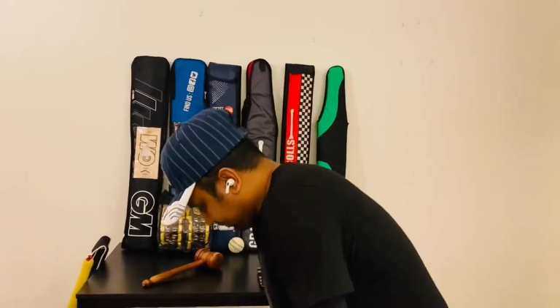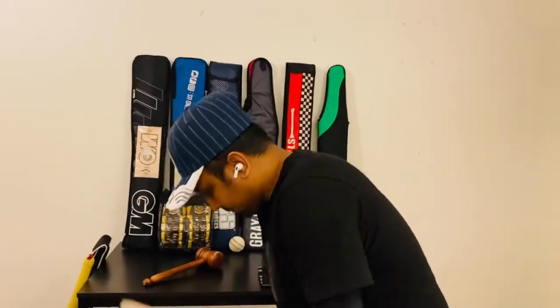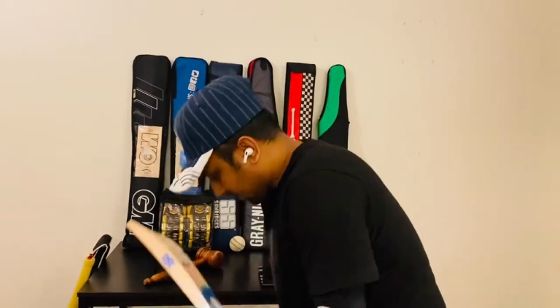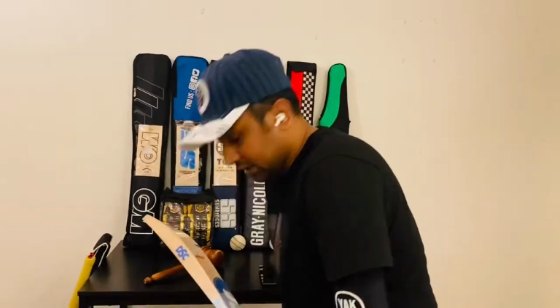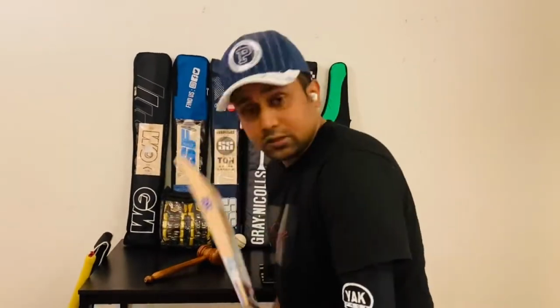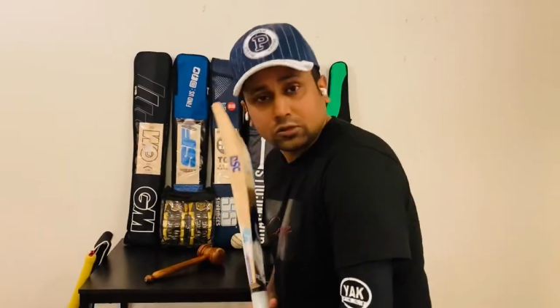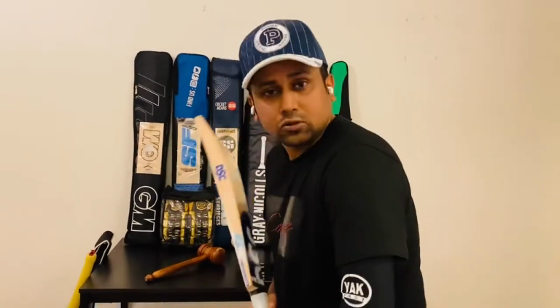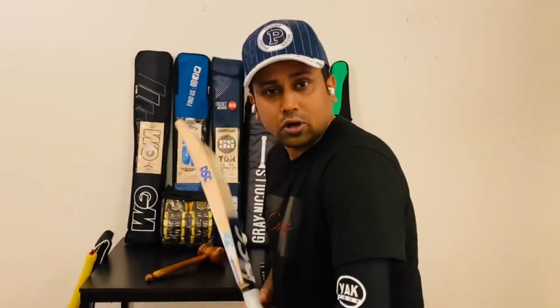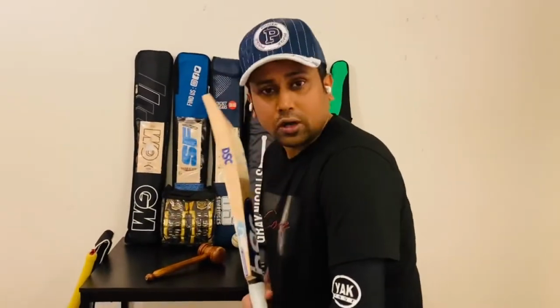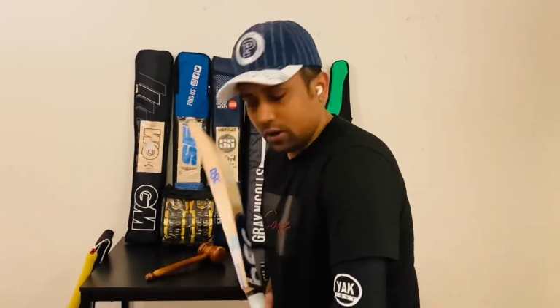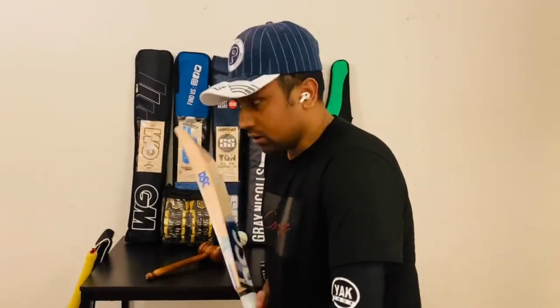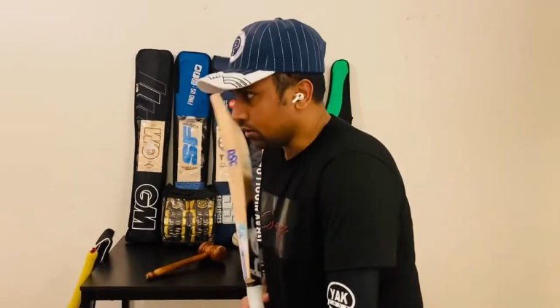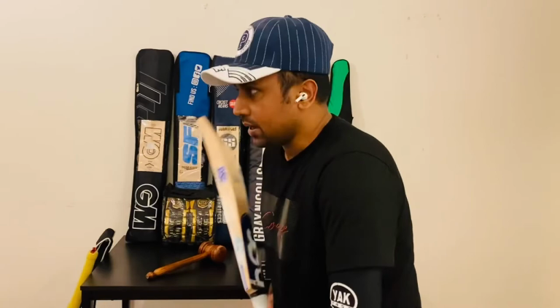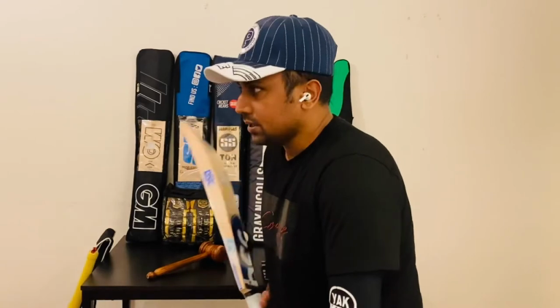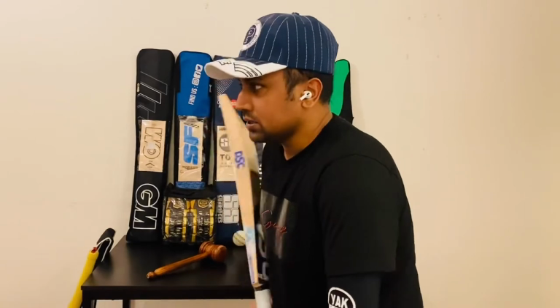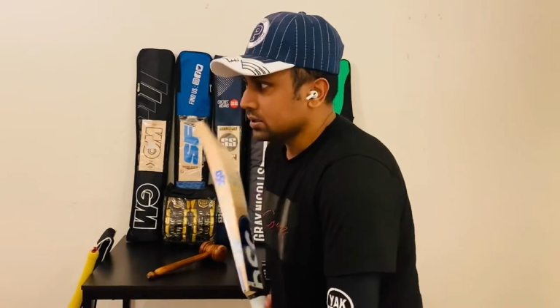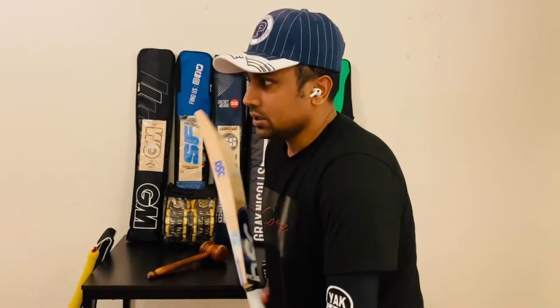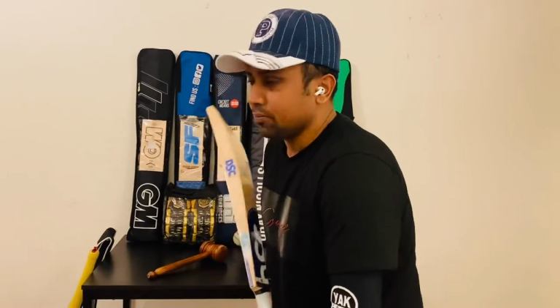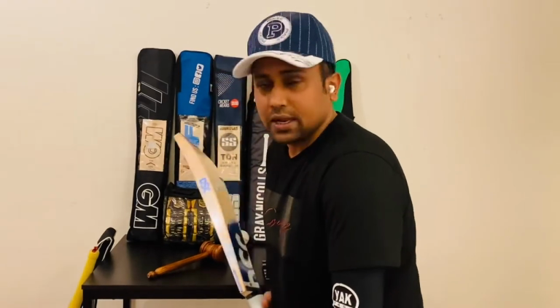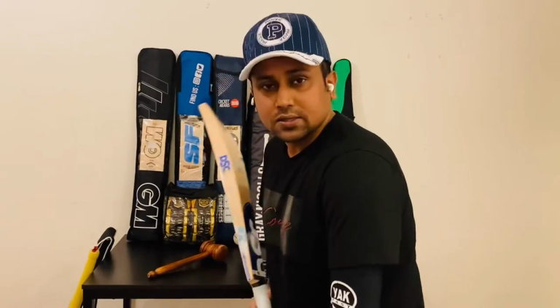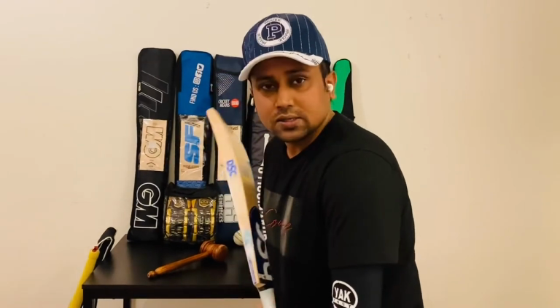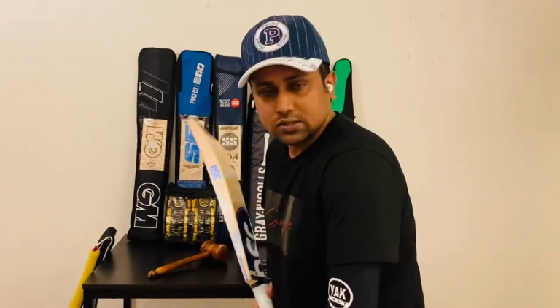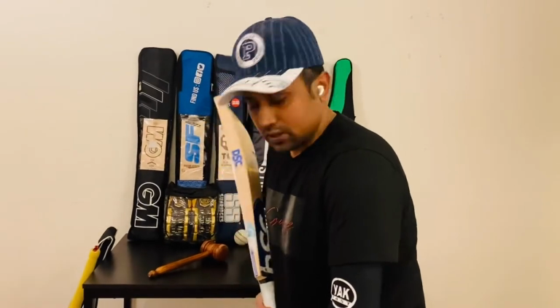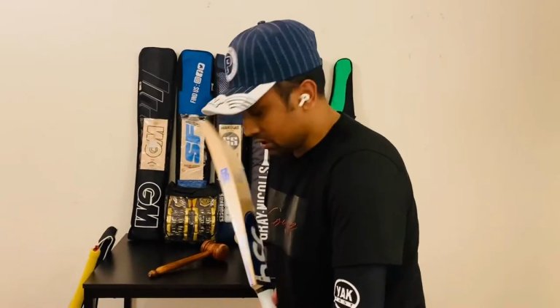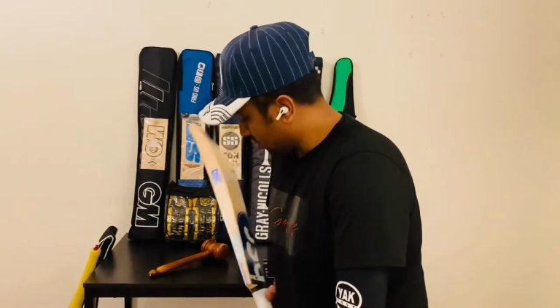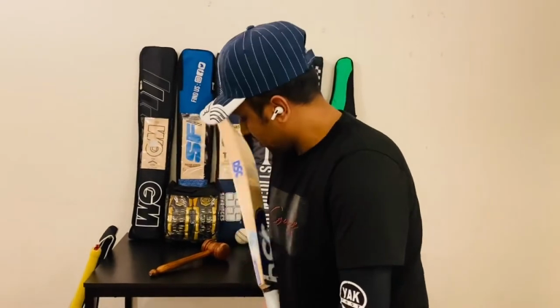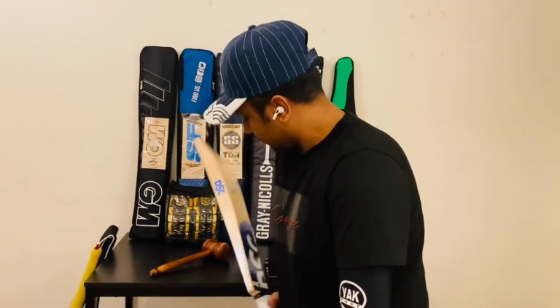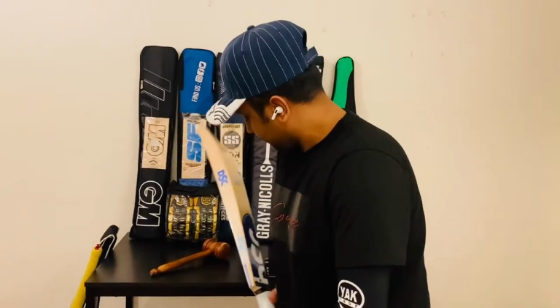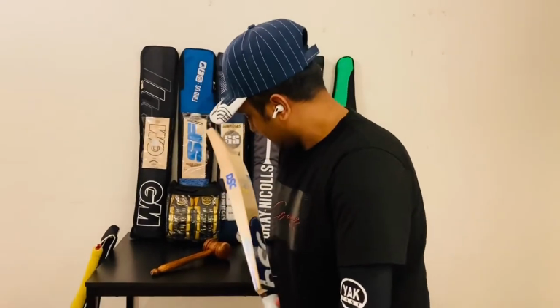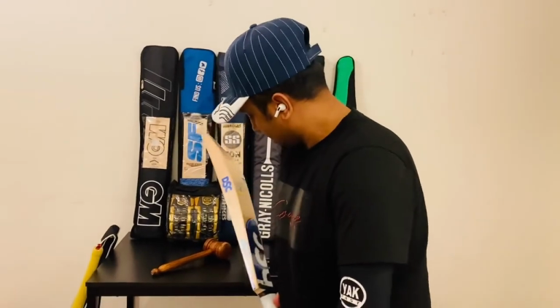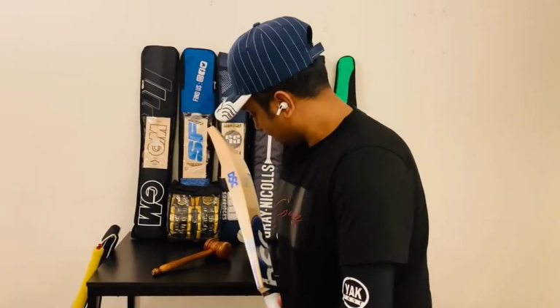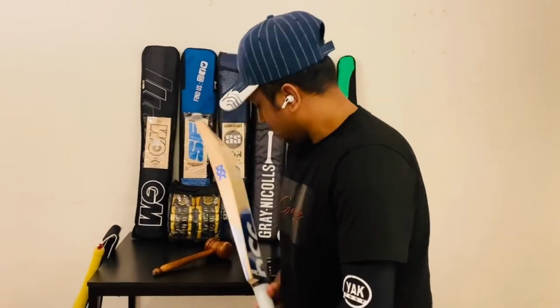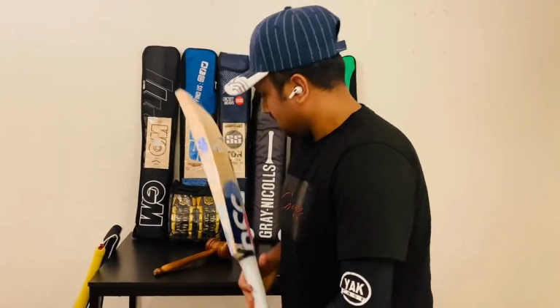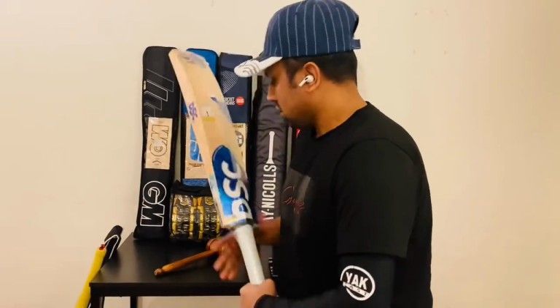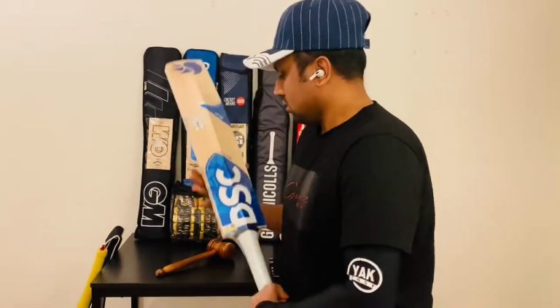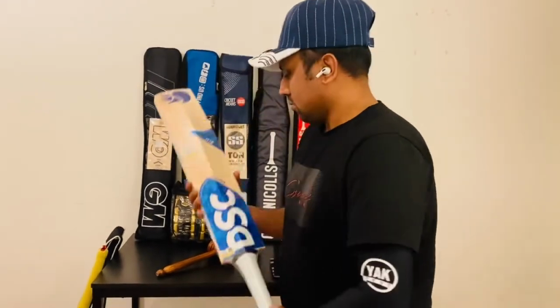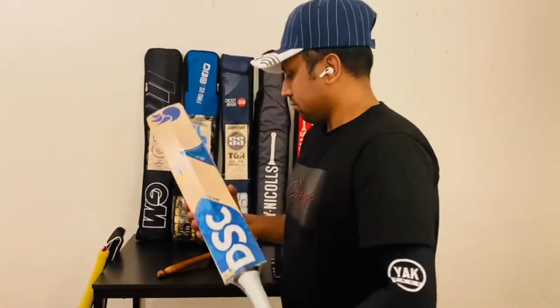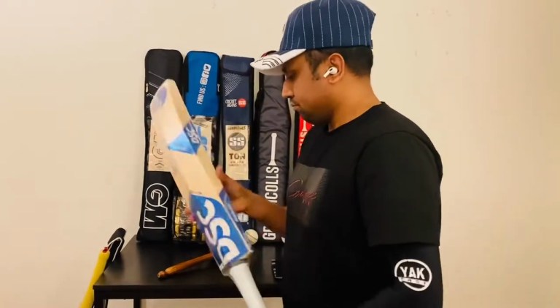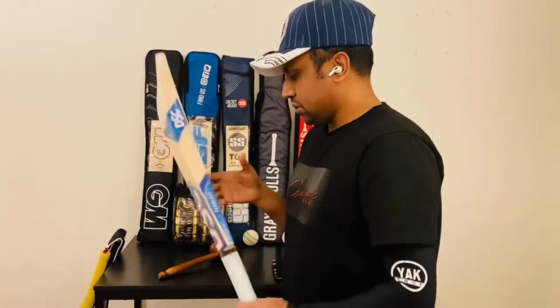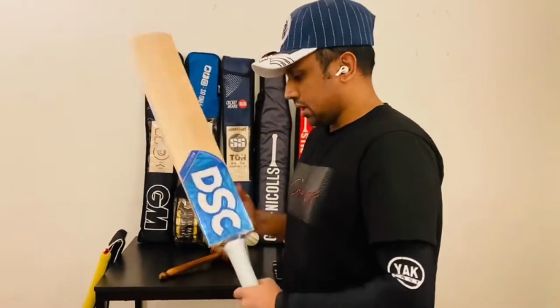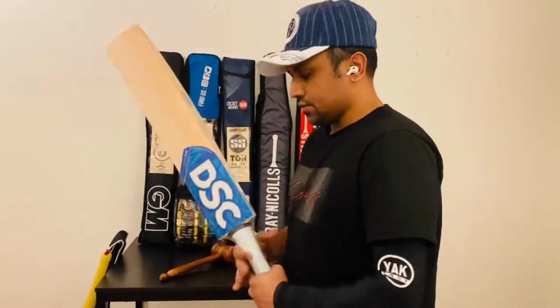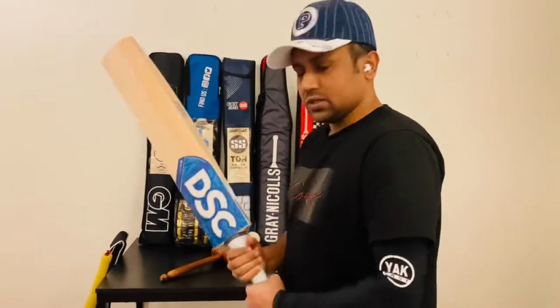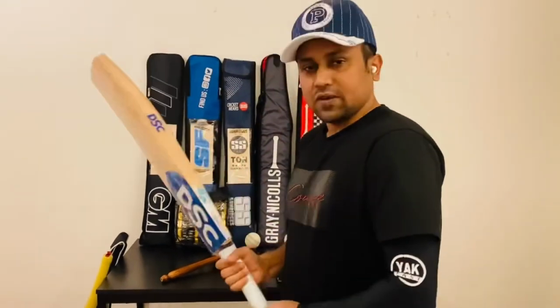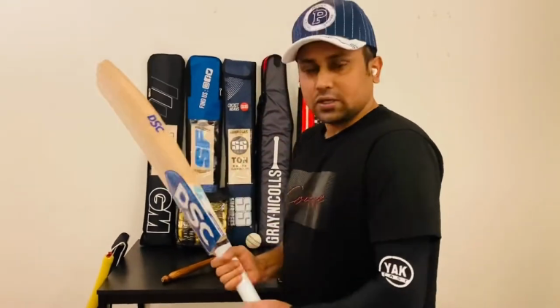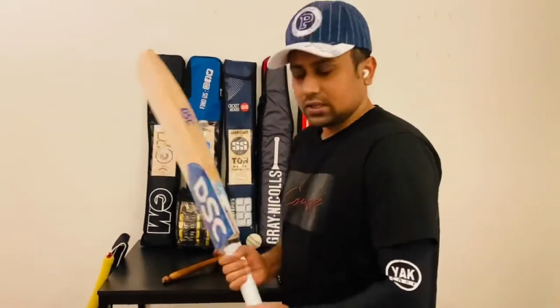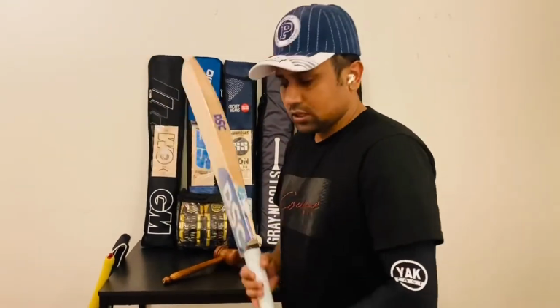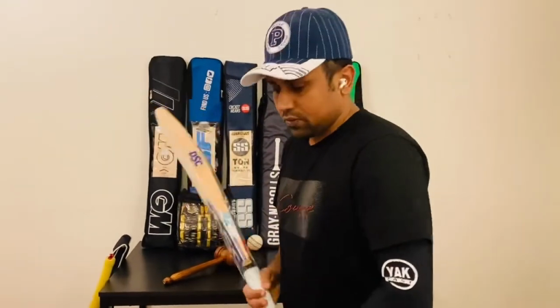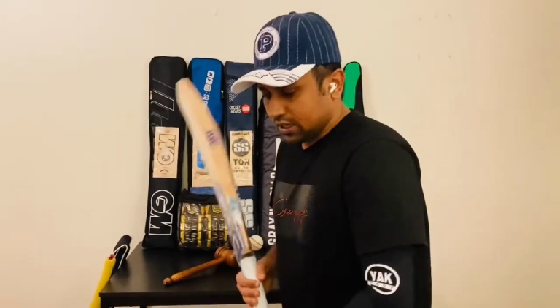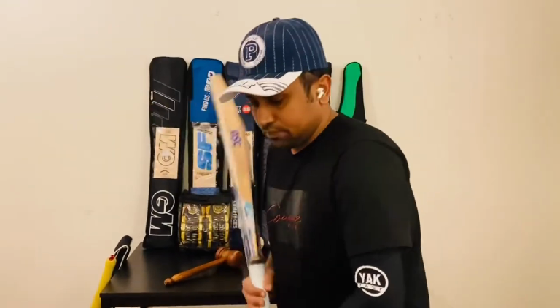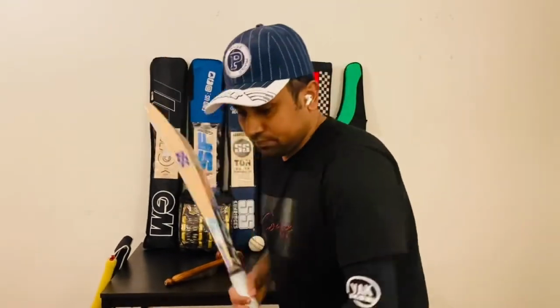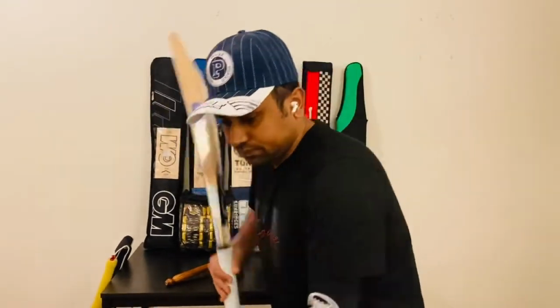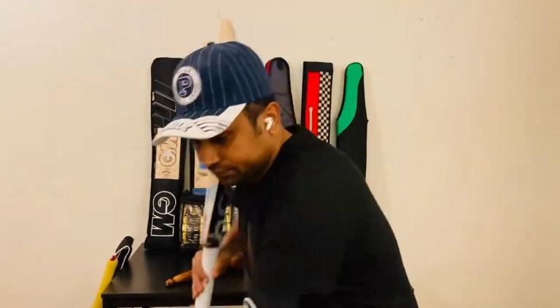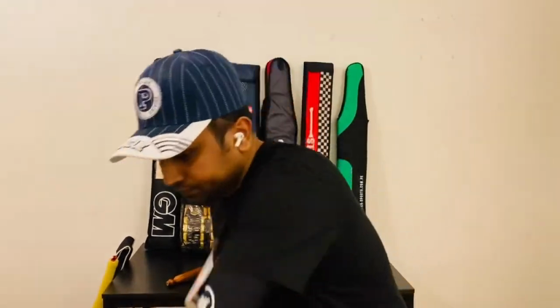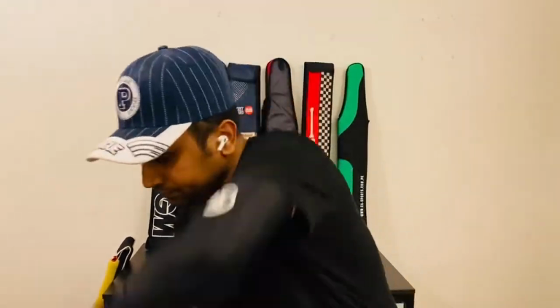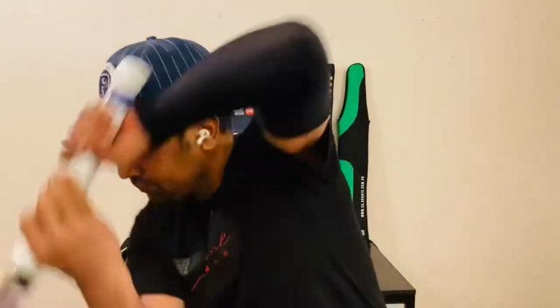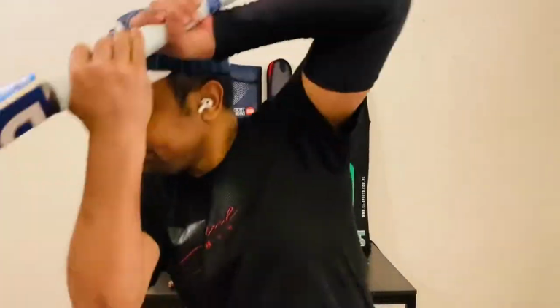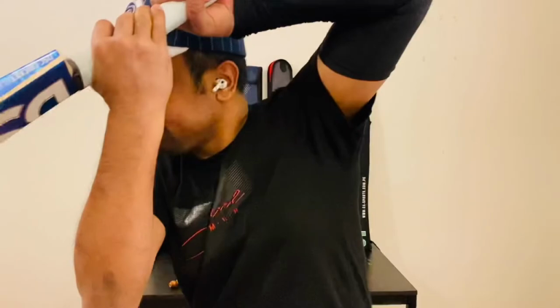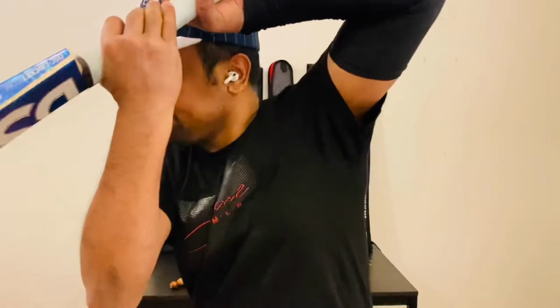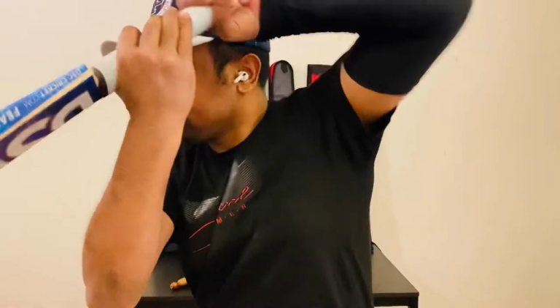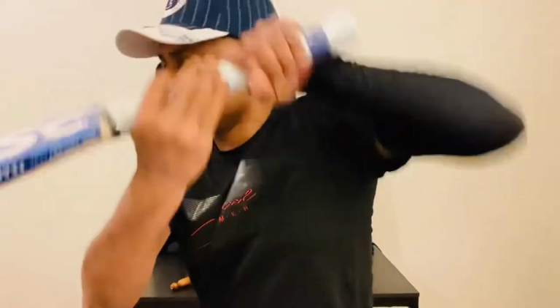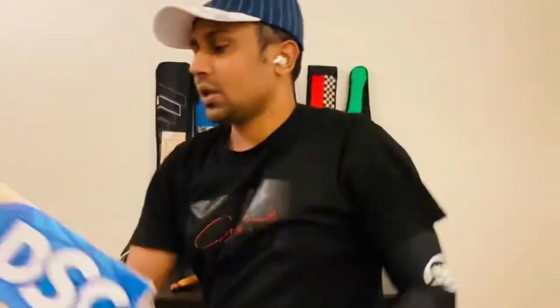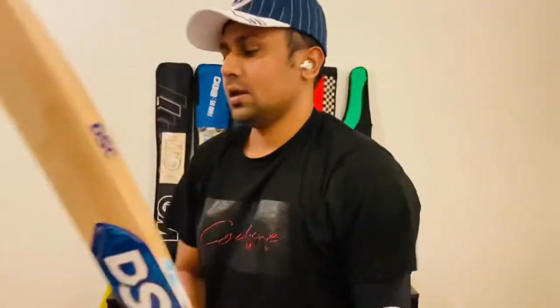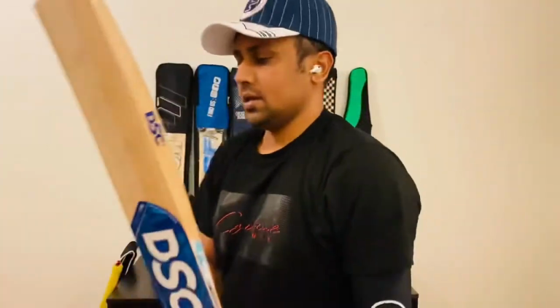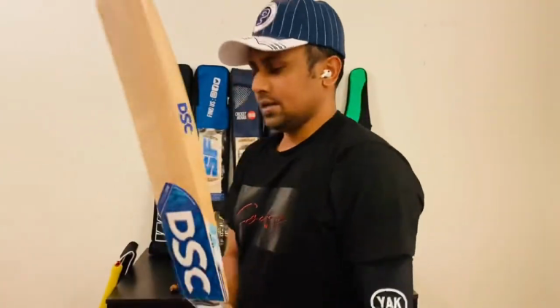Let's talk about the balance. The balance is really good. Pickup is fantastic — a fantastic pickup. Yes.